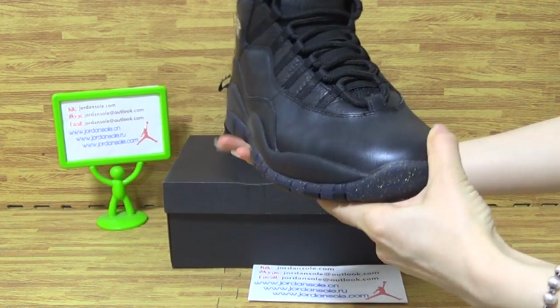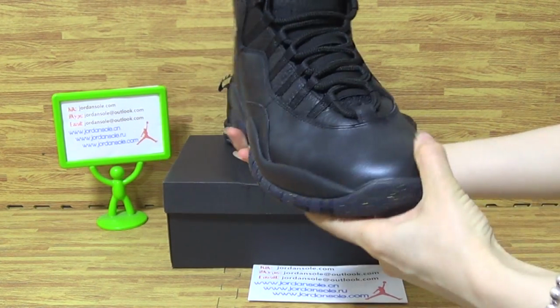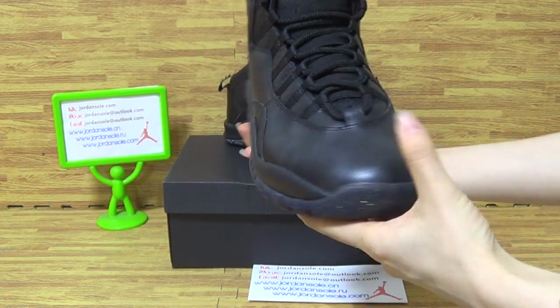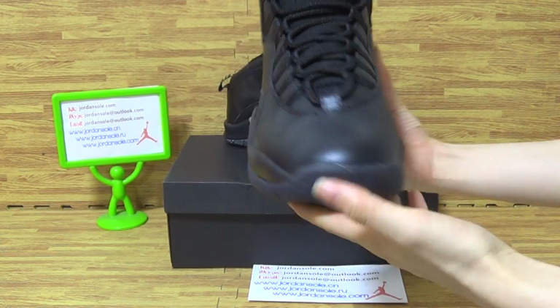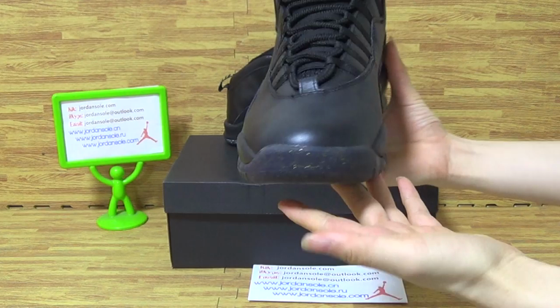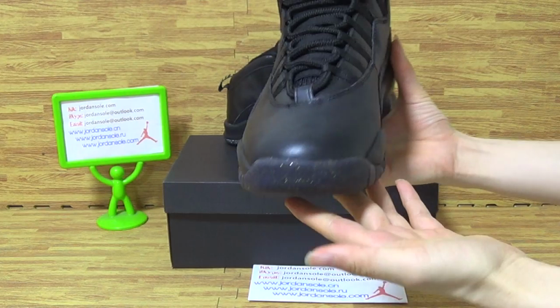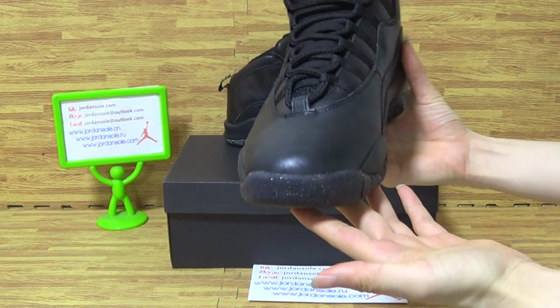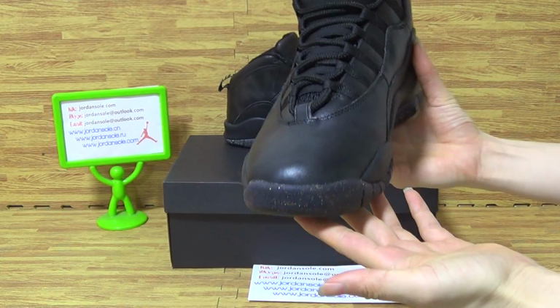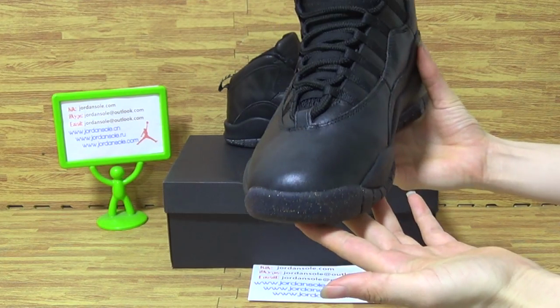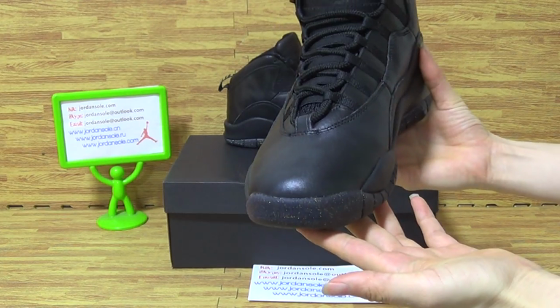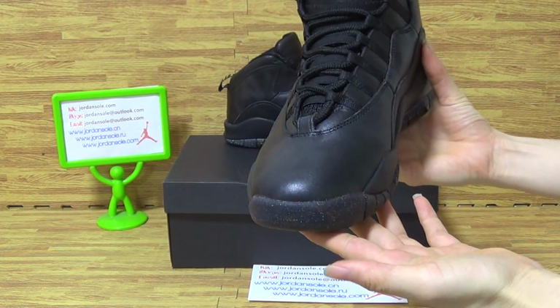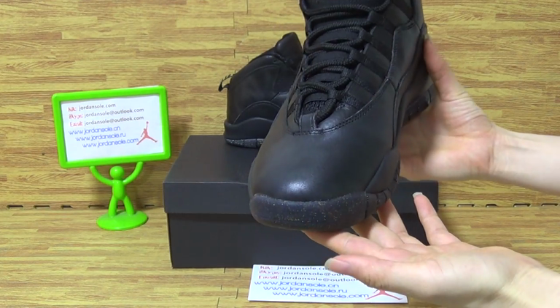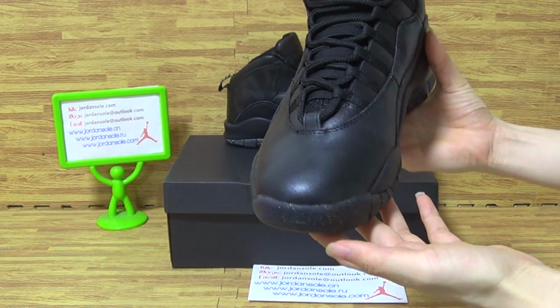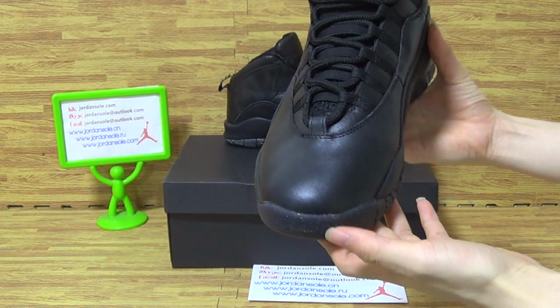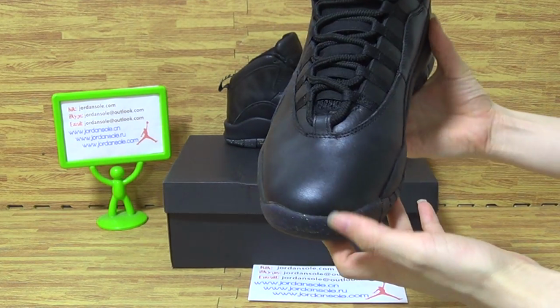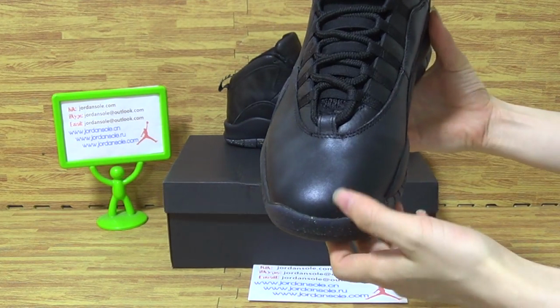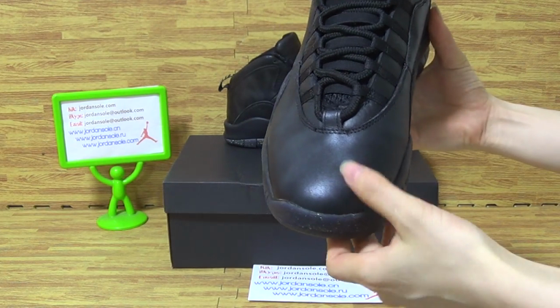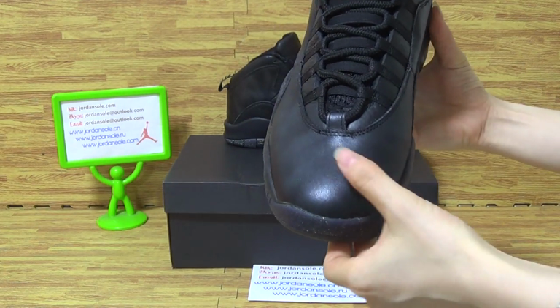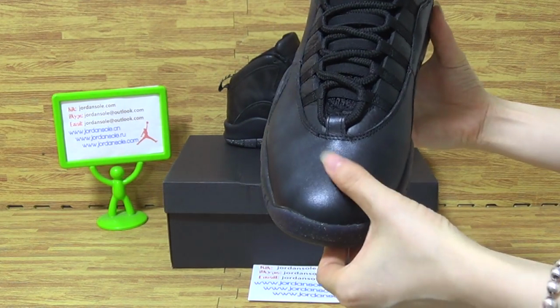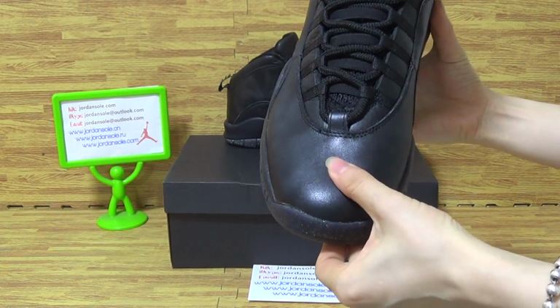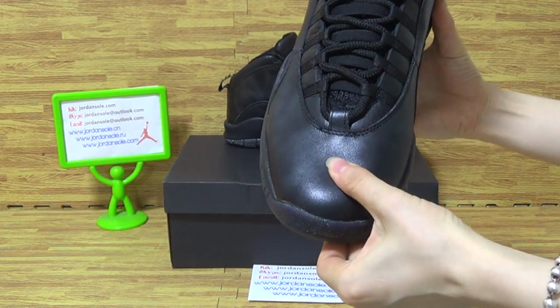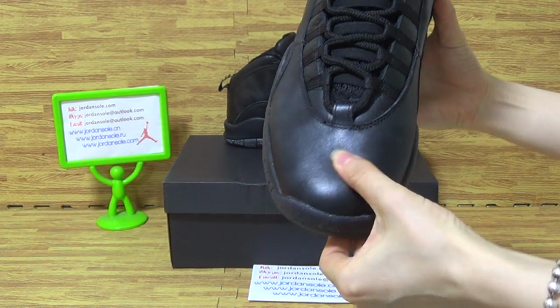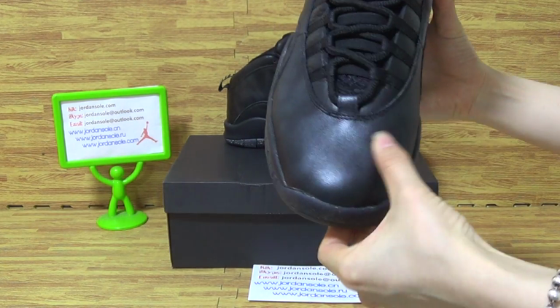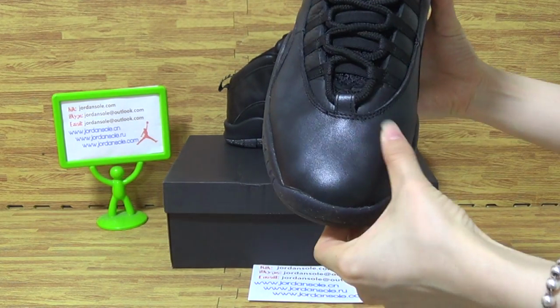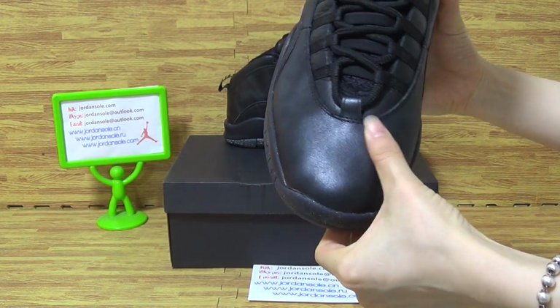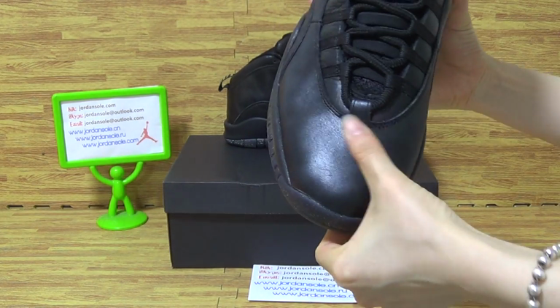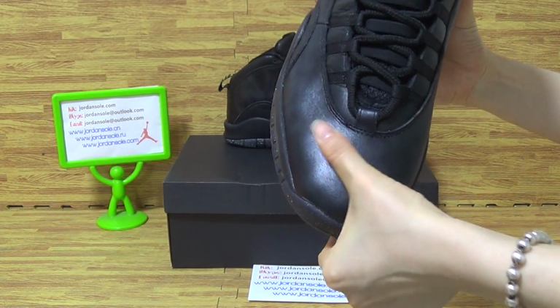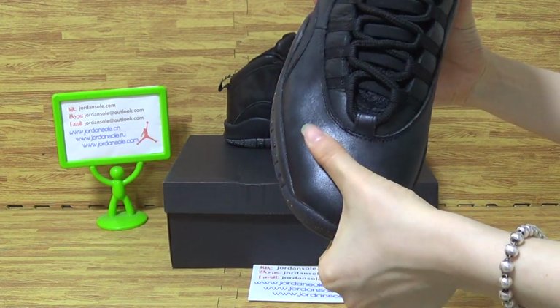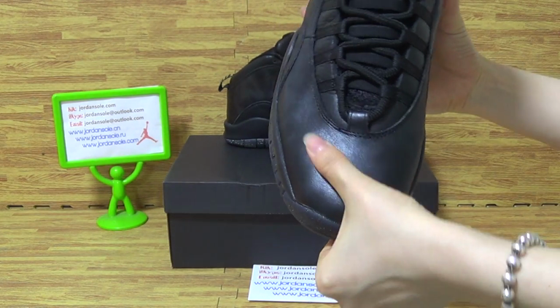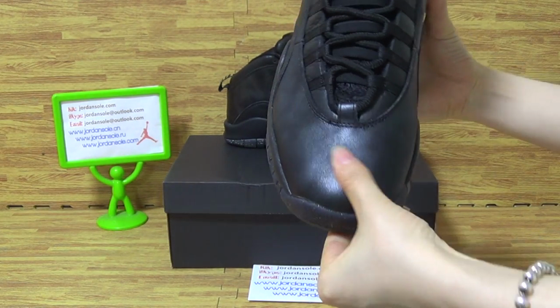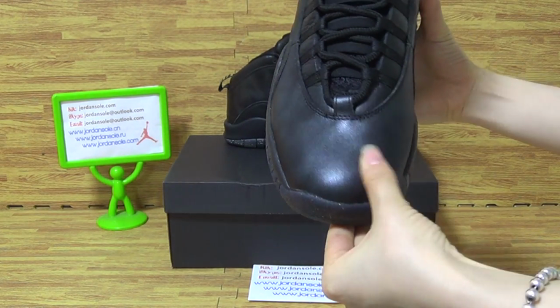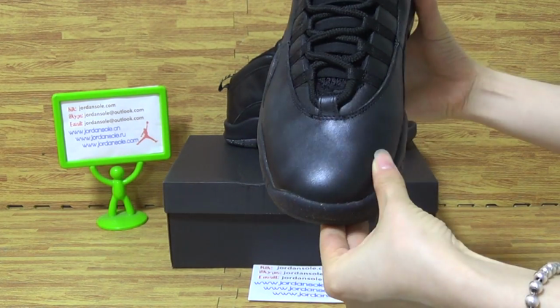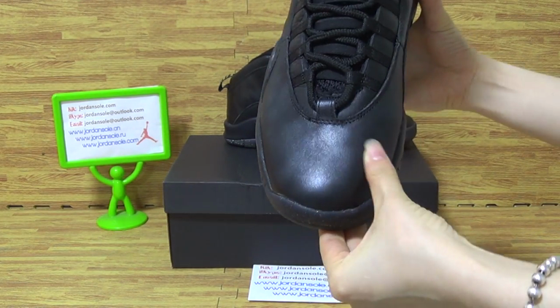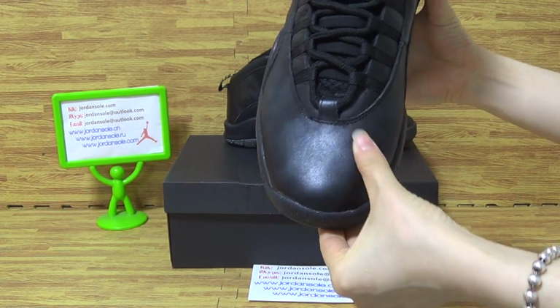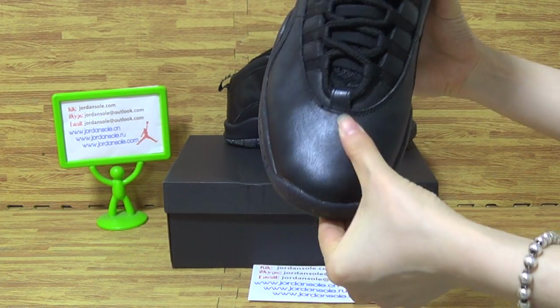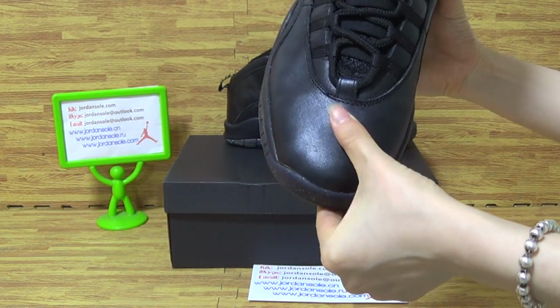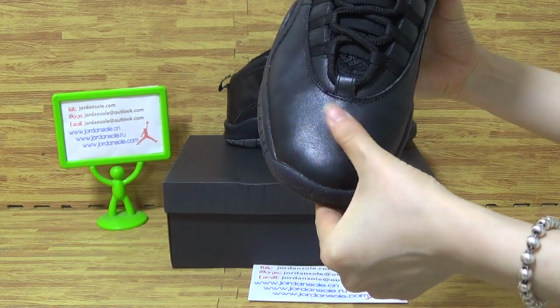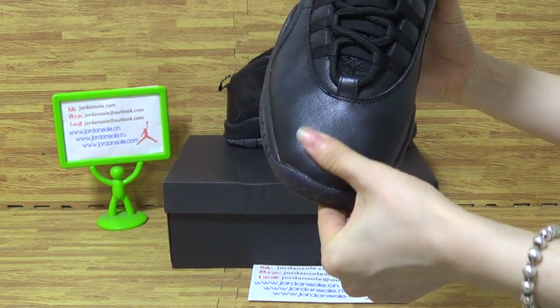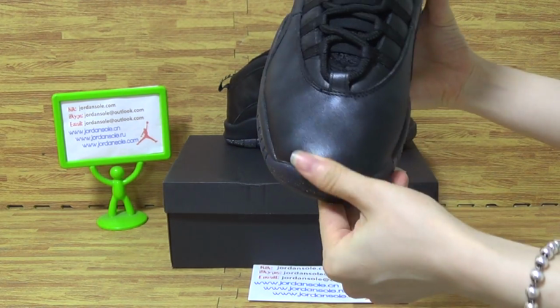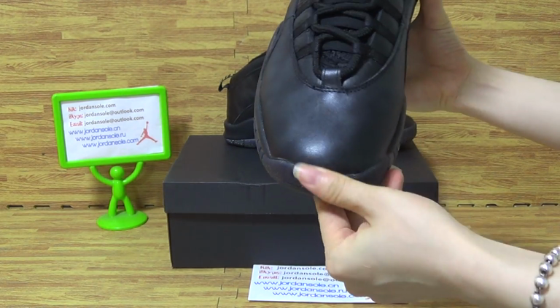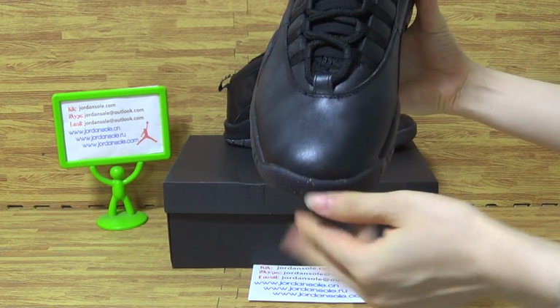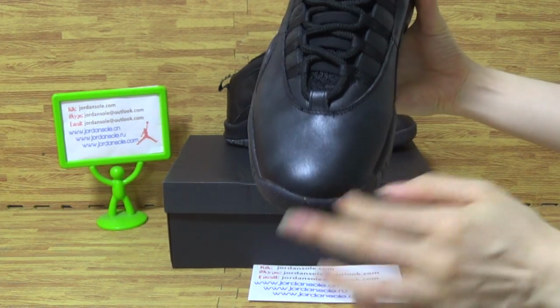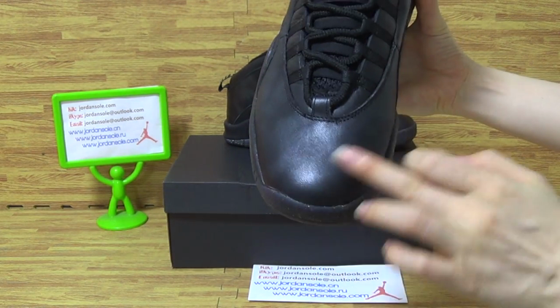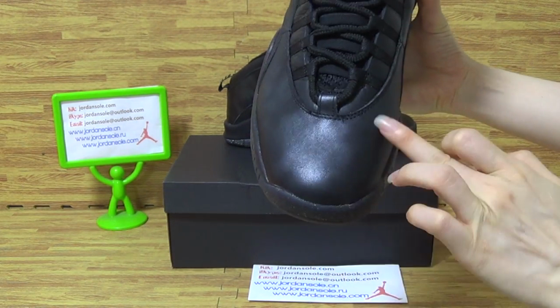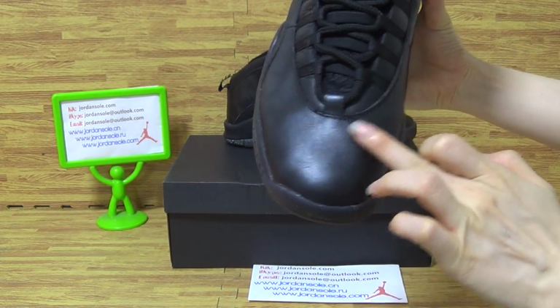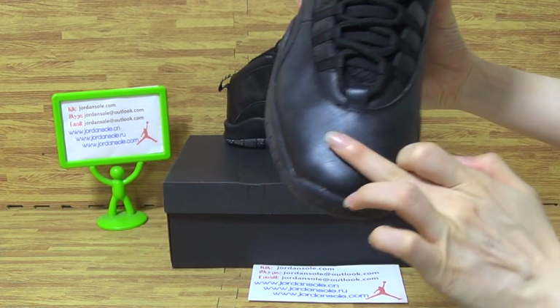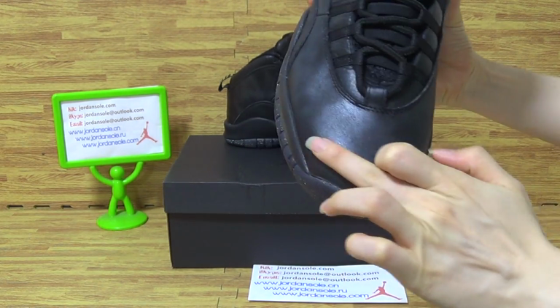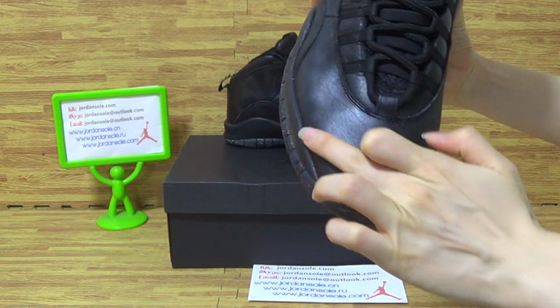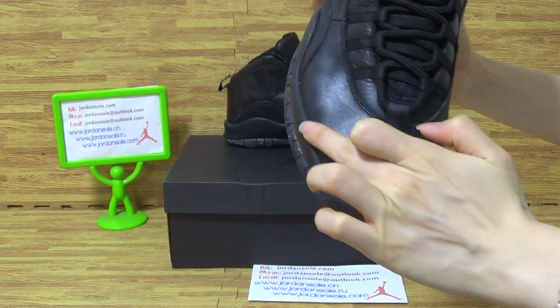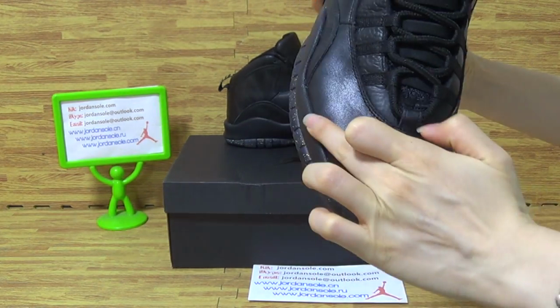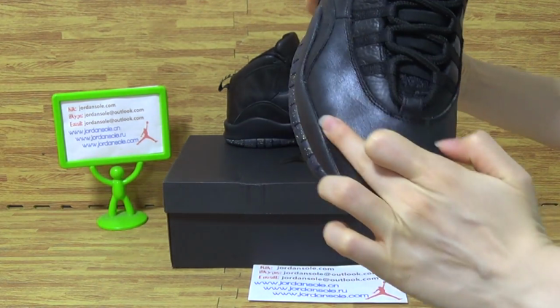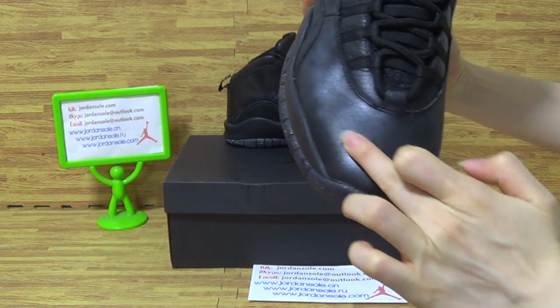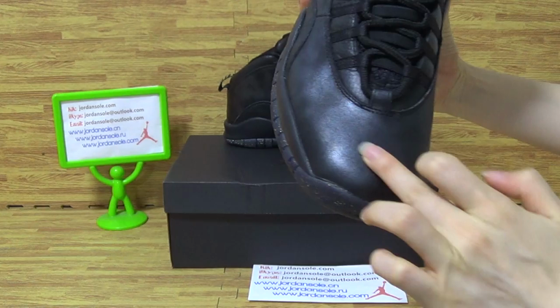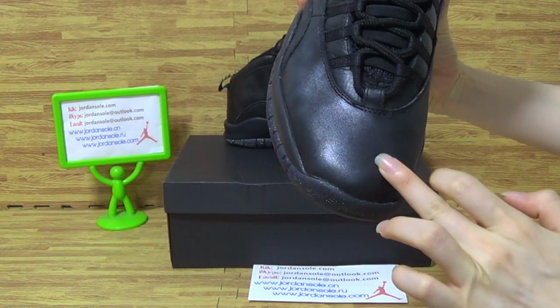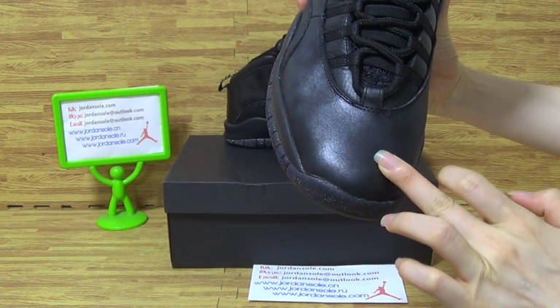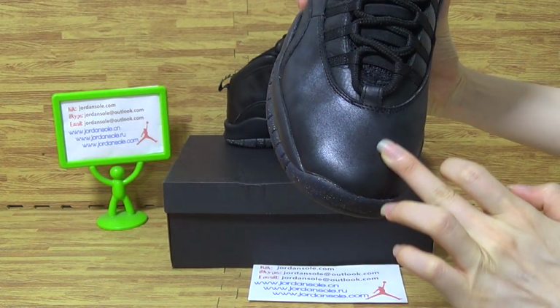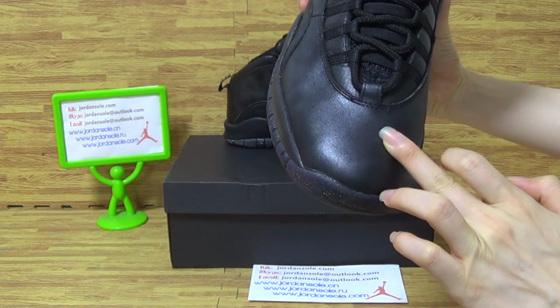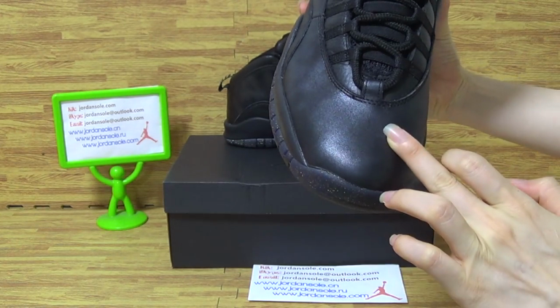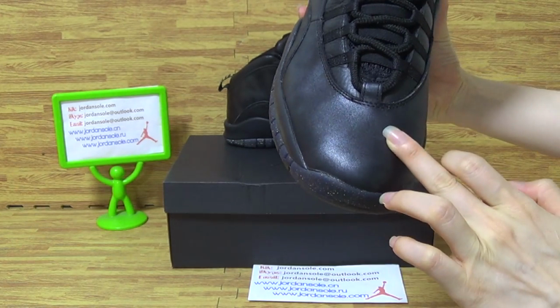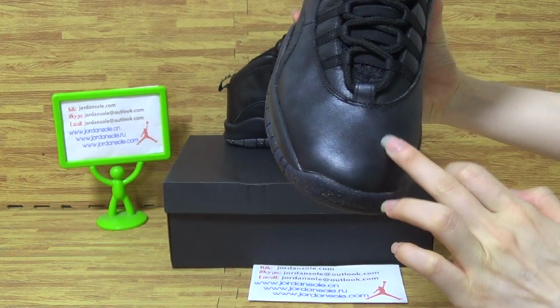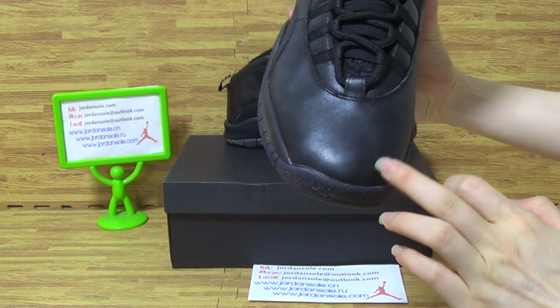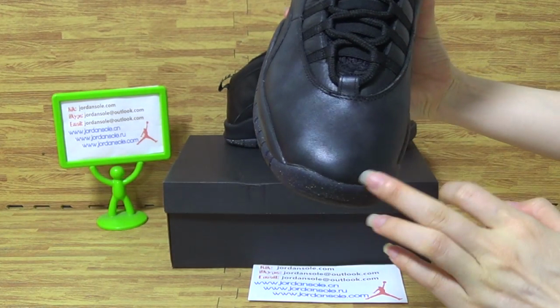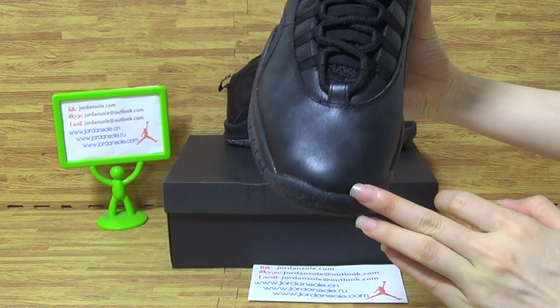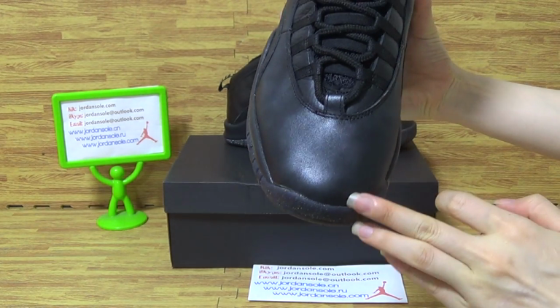Turn into the top box. On the top box, you can see very nice quality.